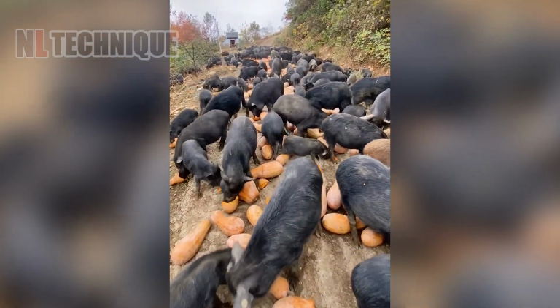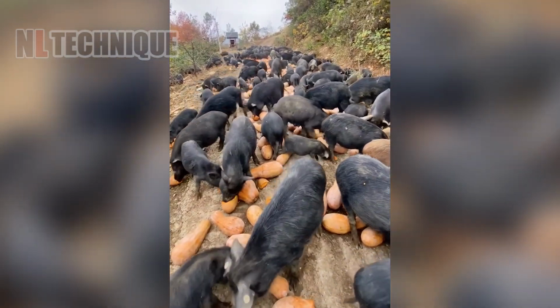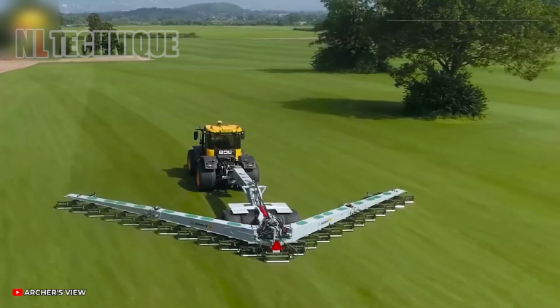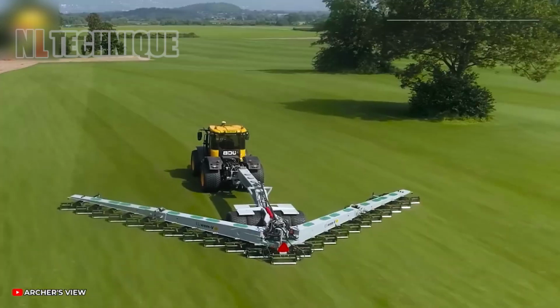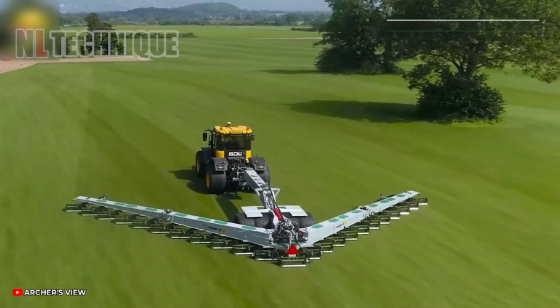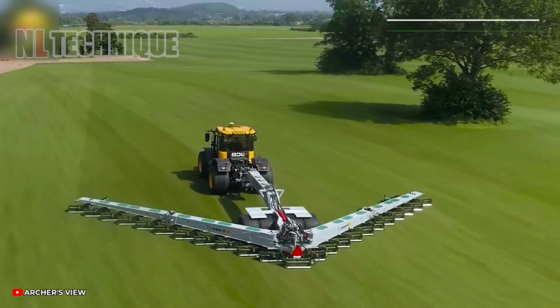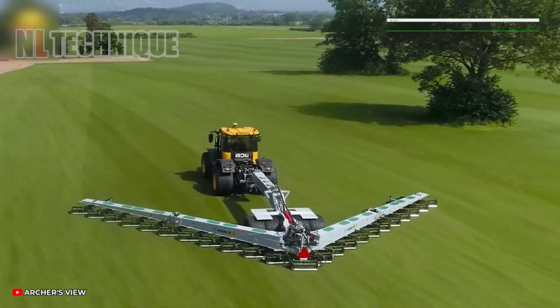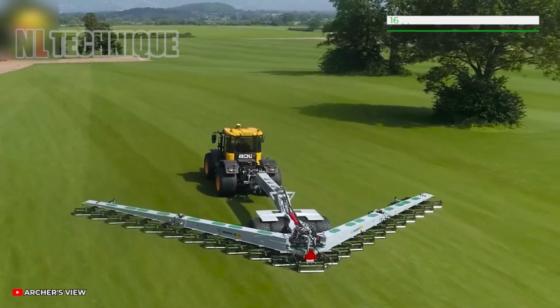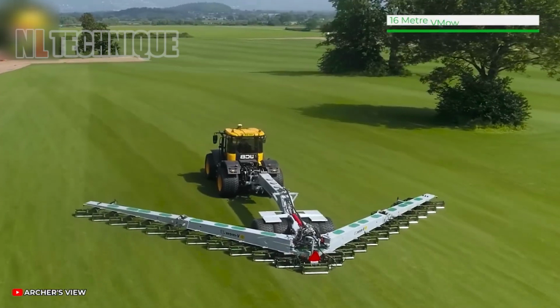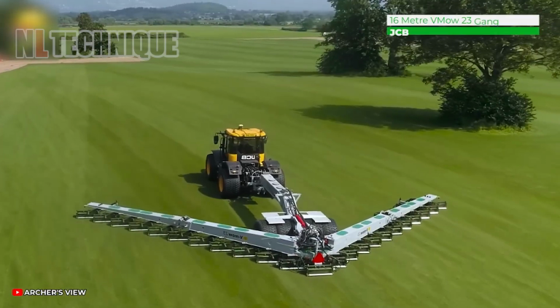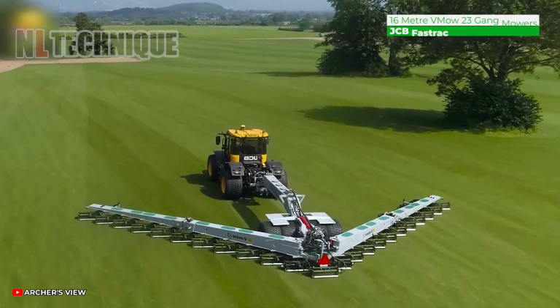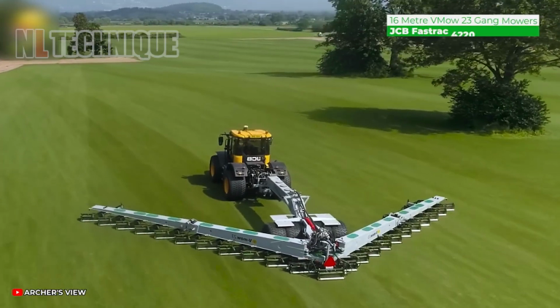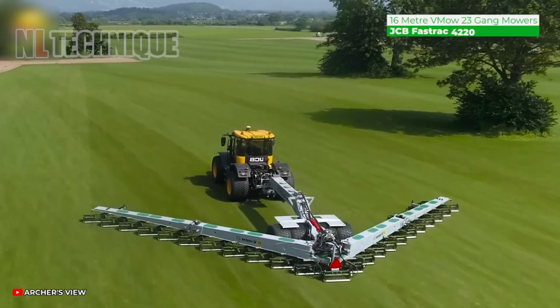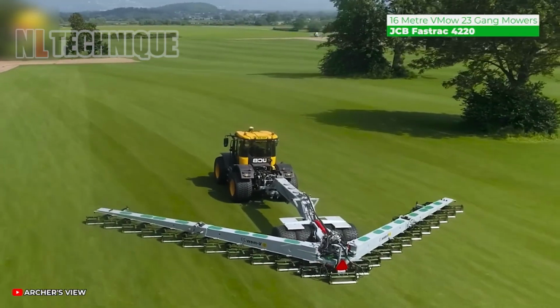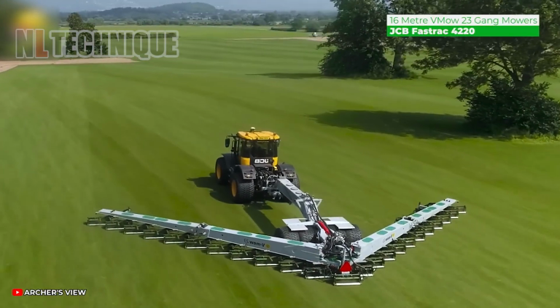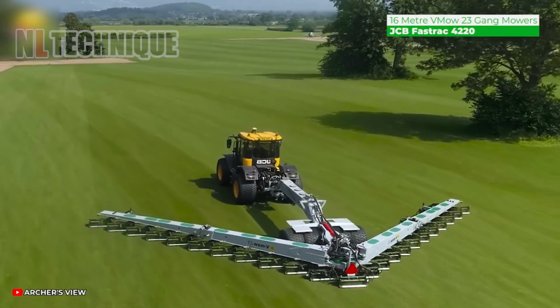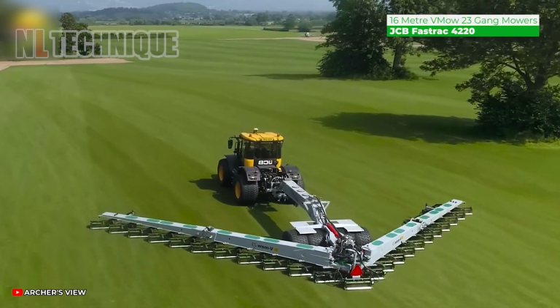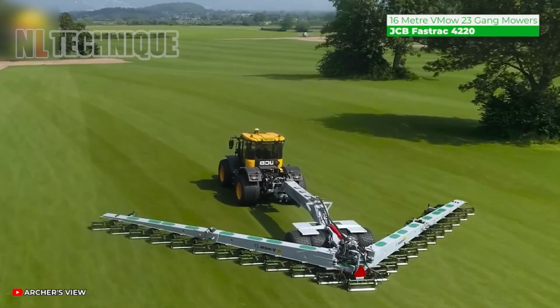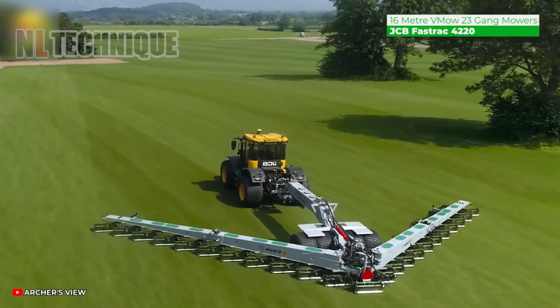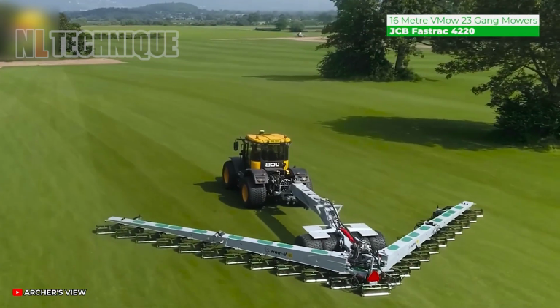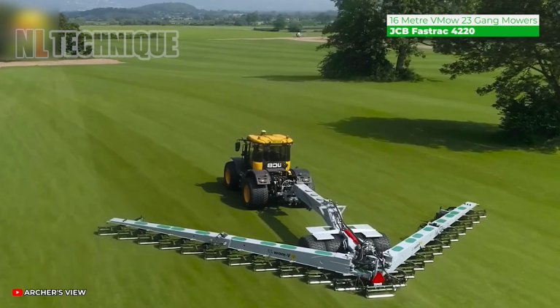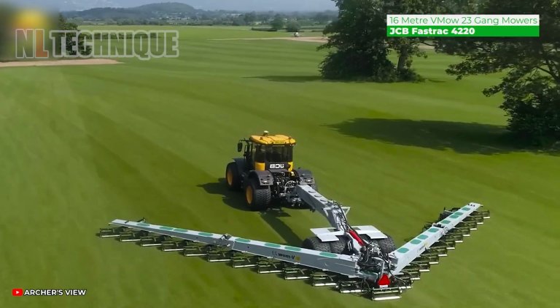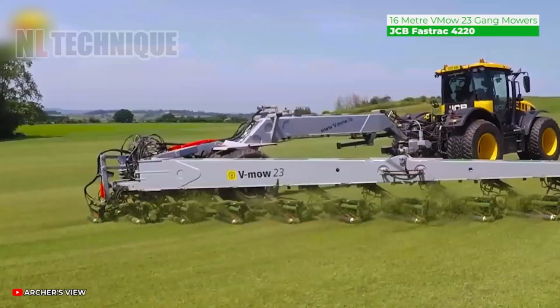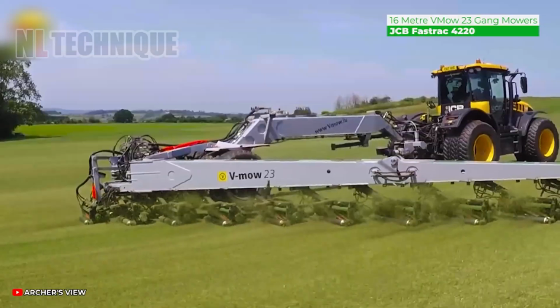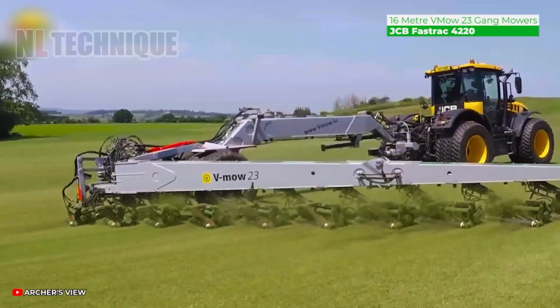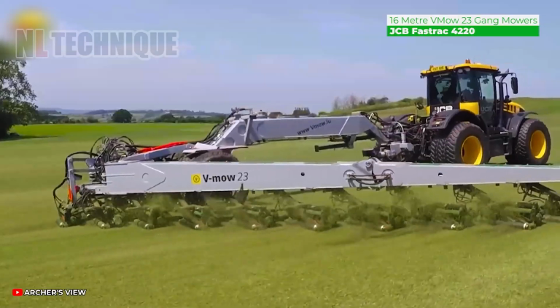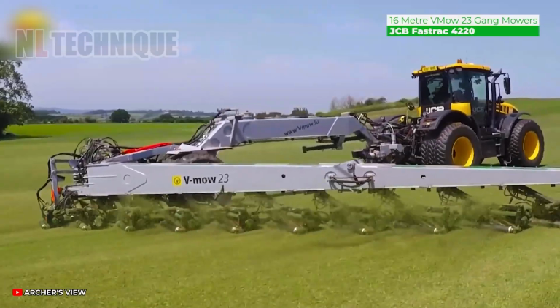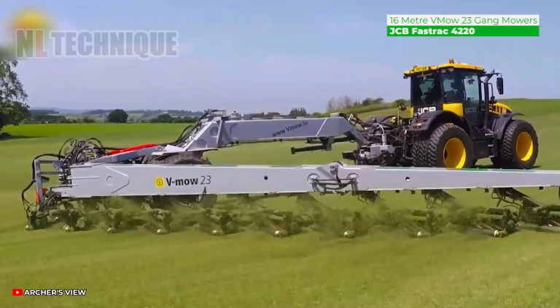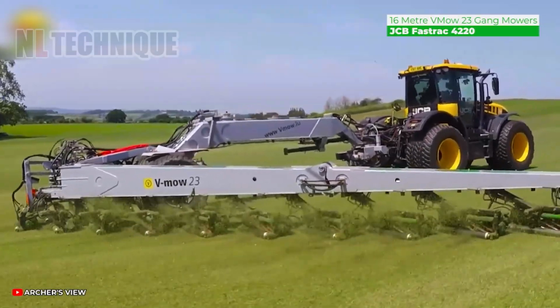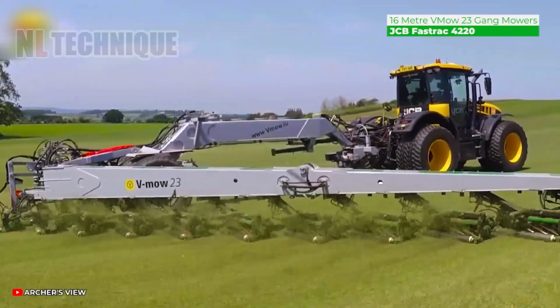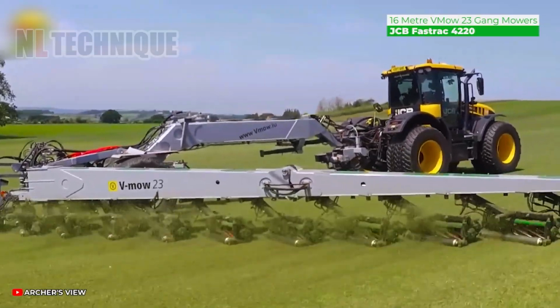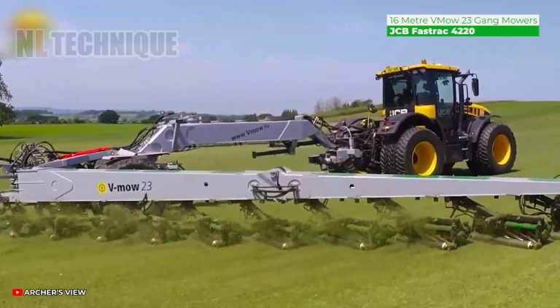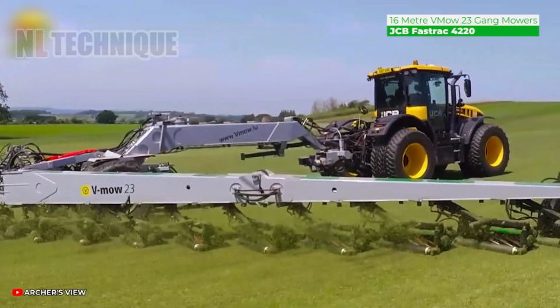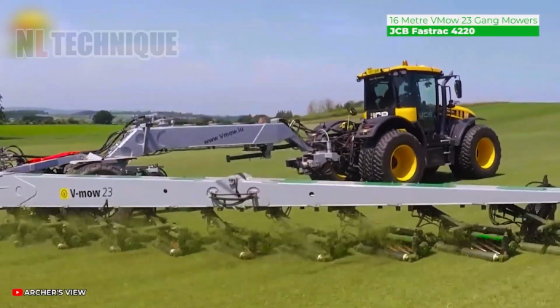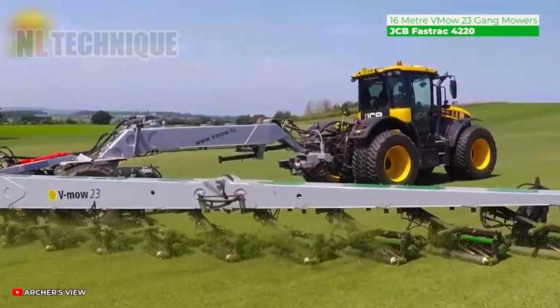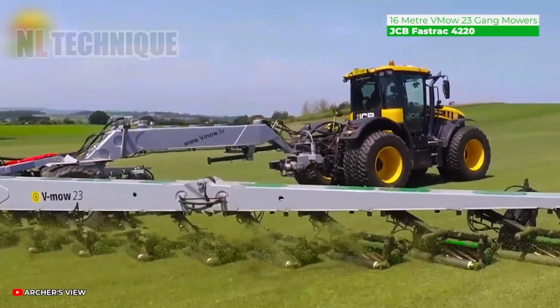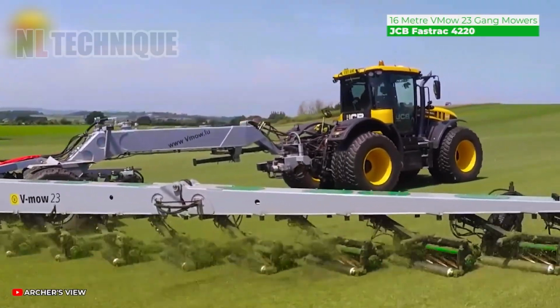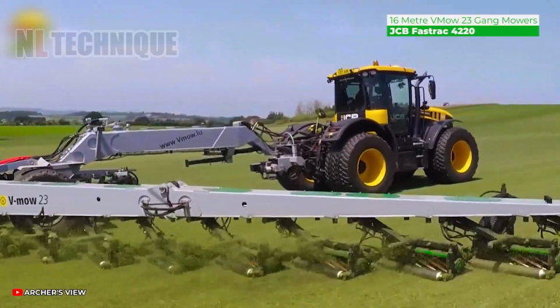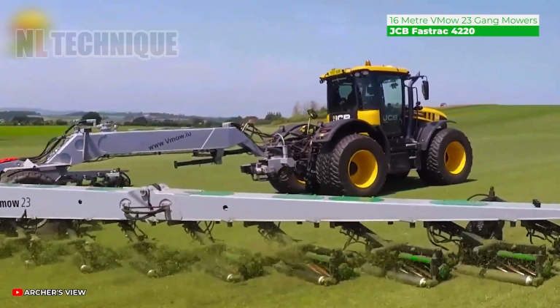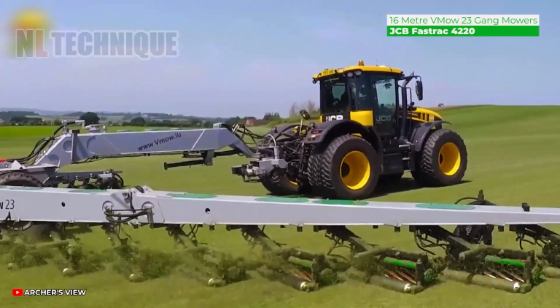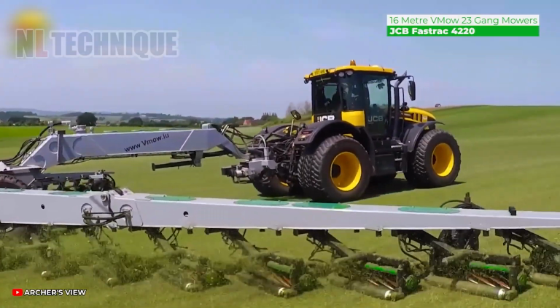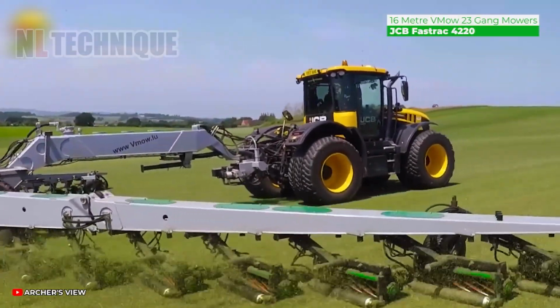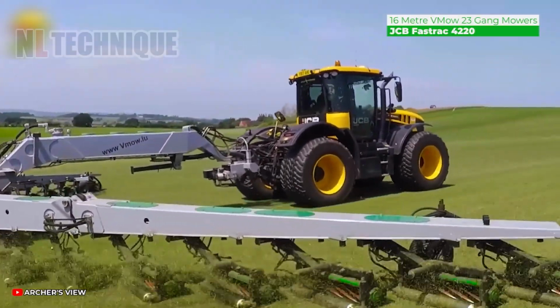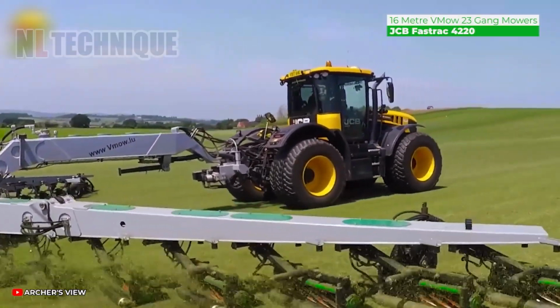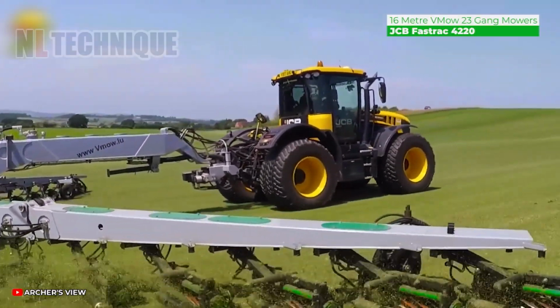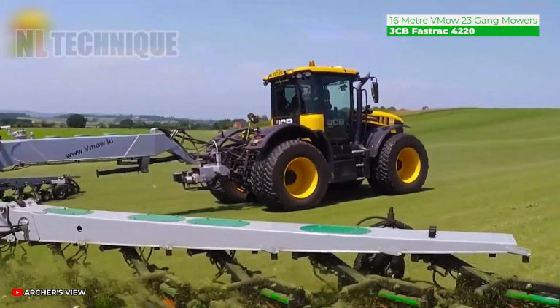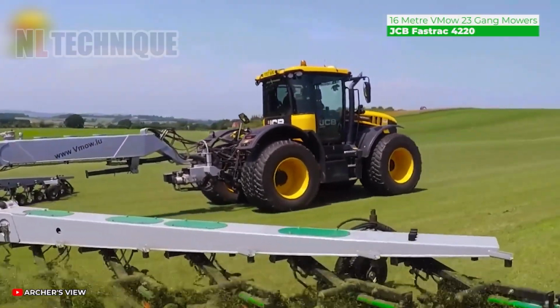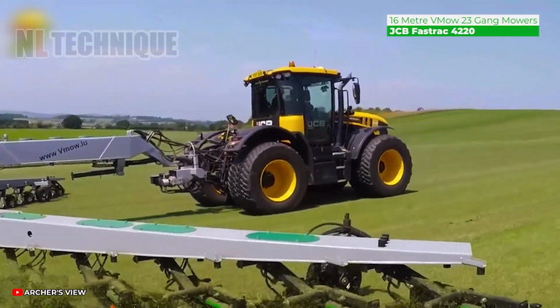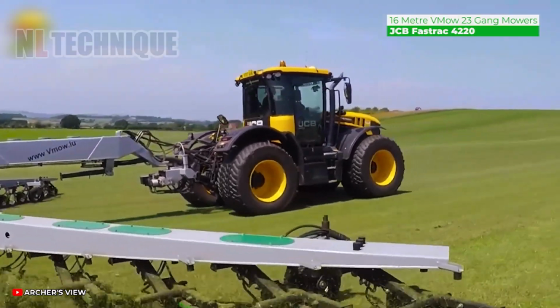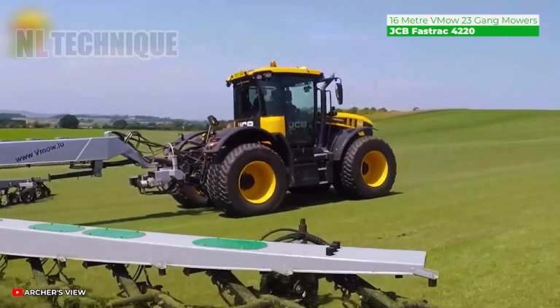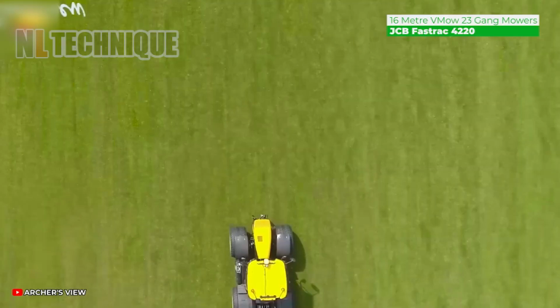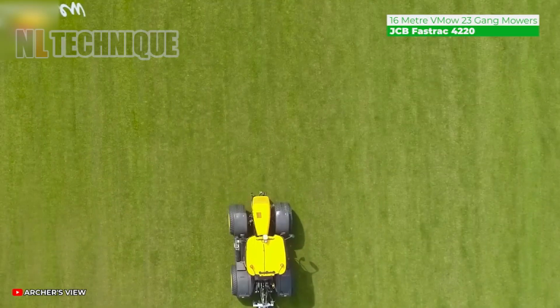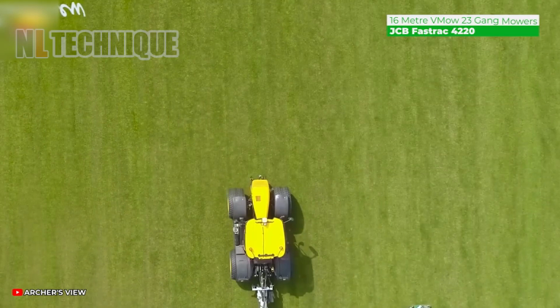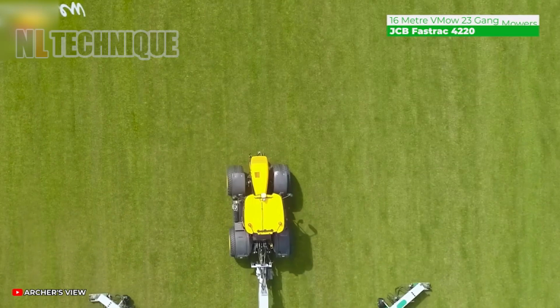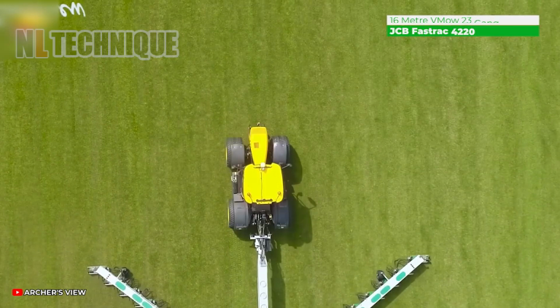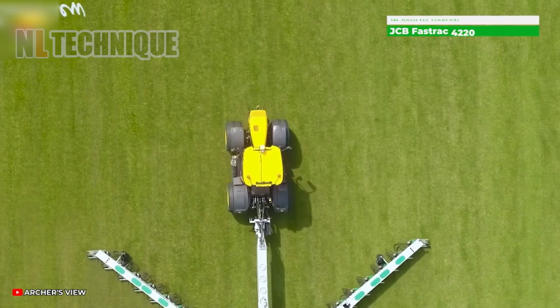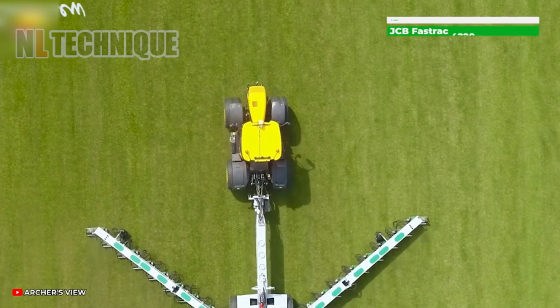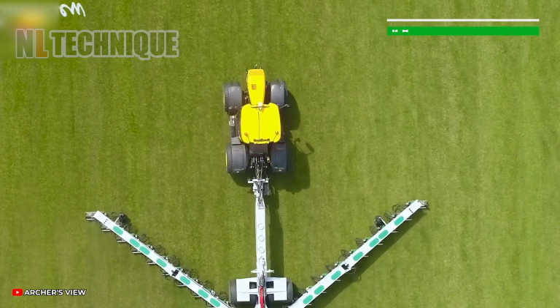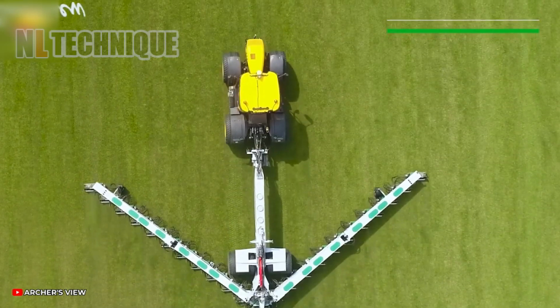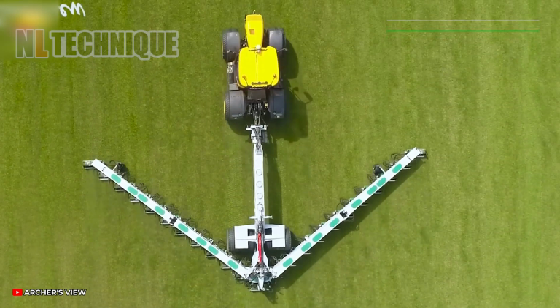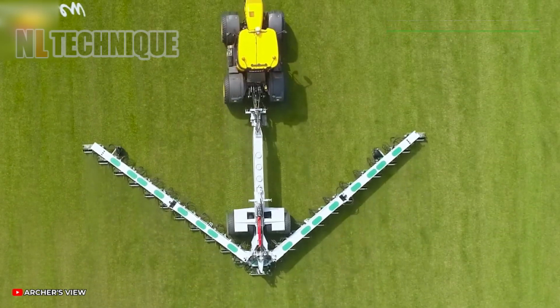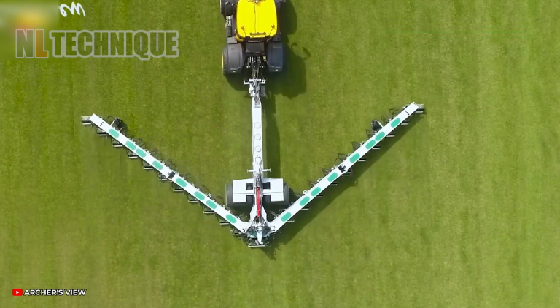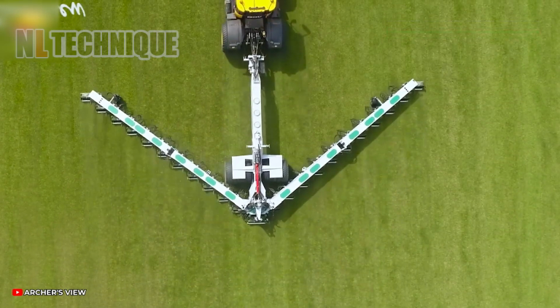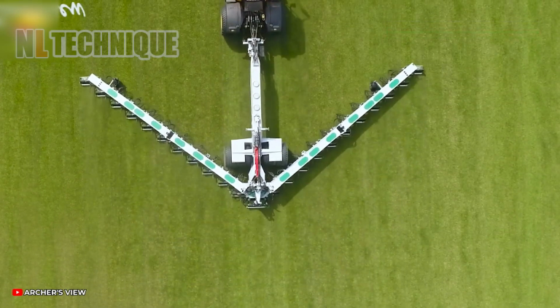With a 16-meter width and 23 cutting heads, this mower outperforms competitors with high efficiency.